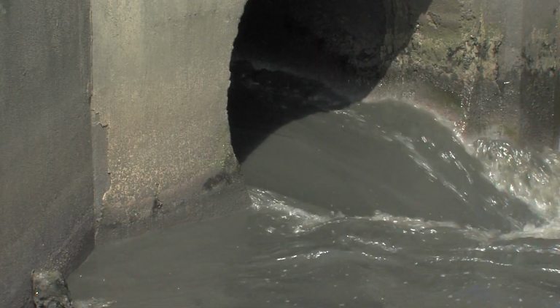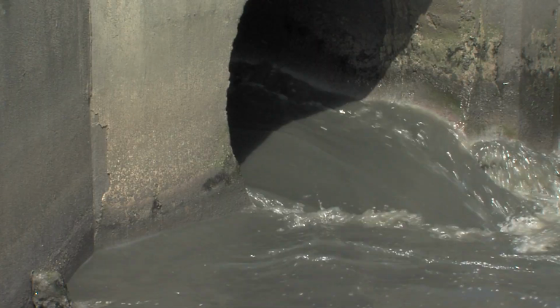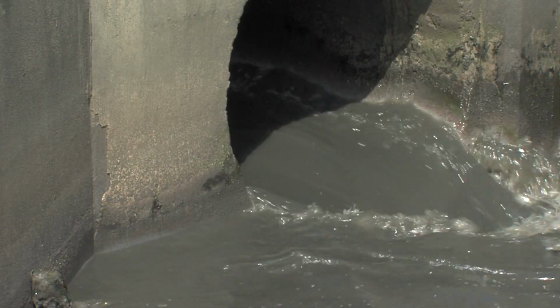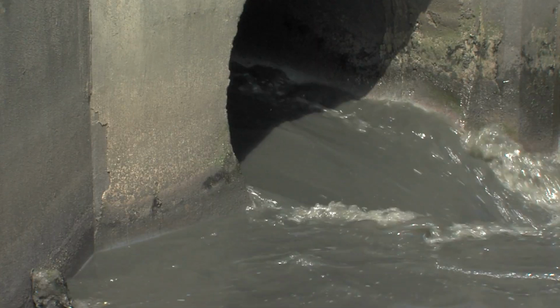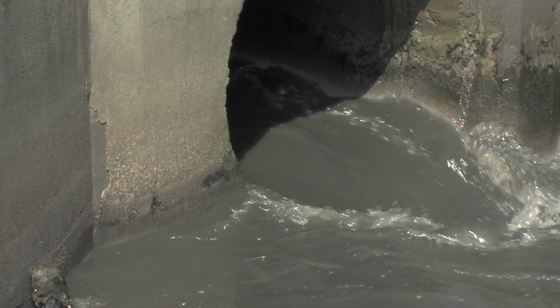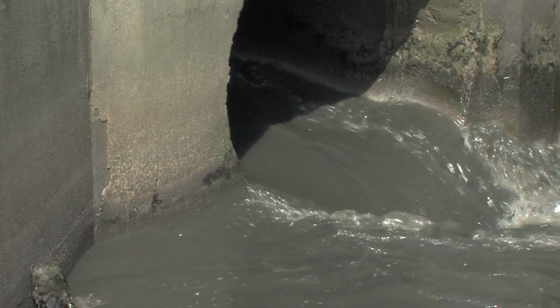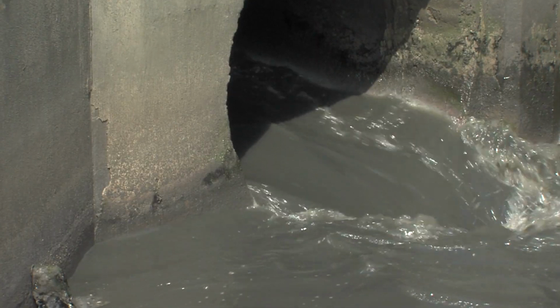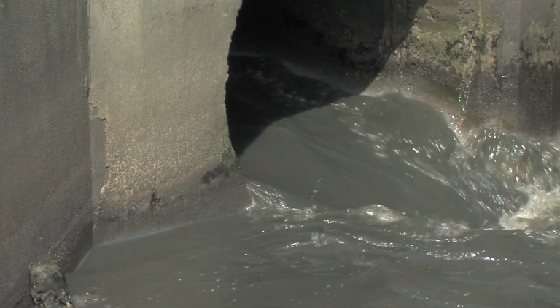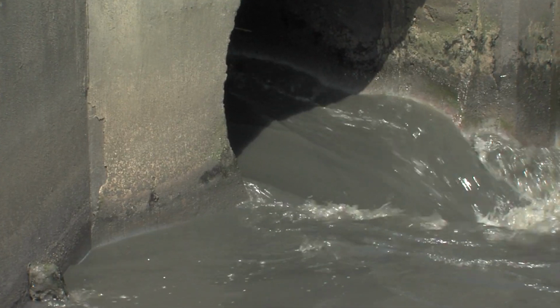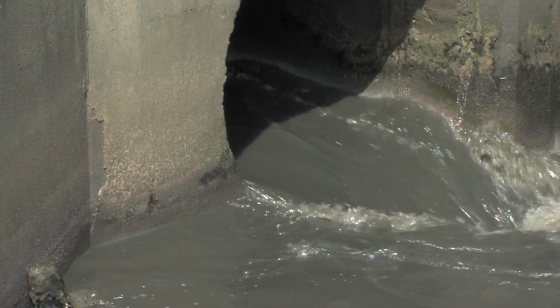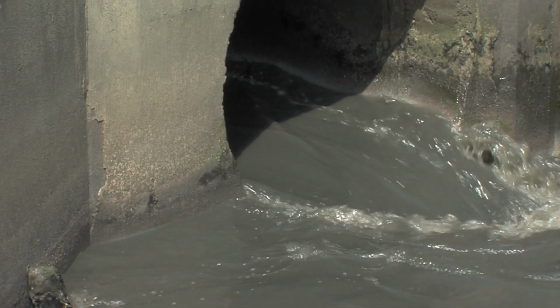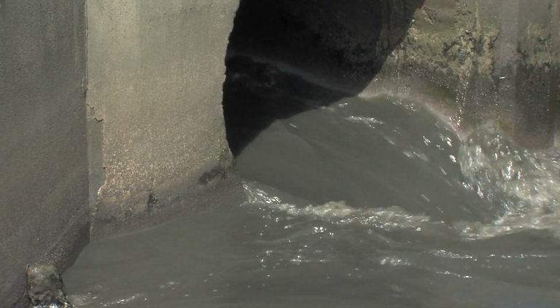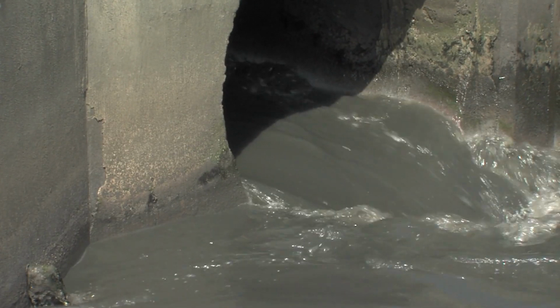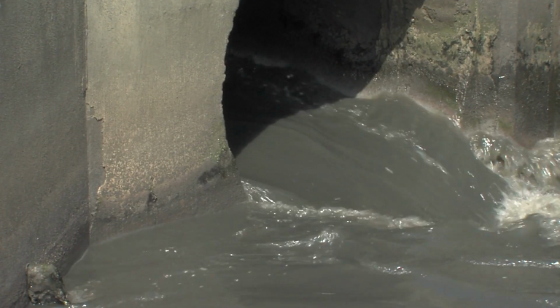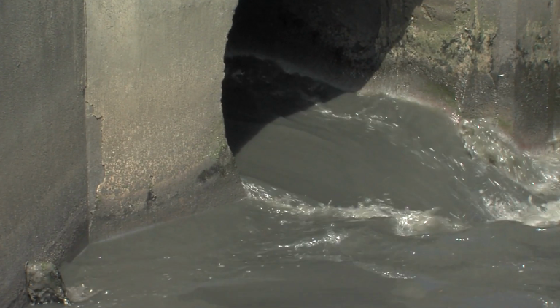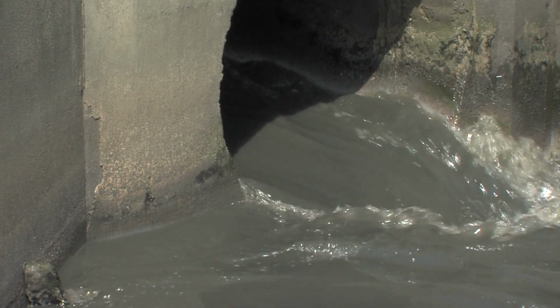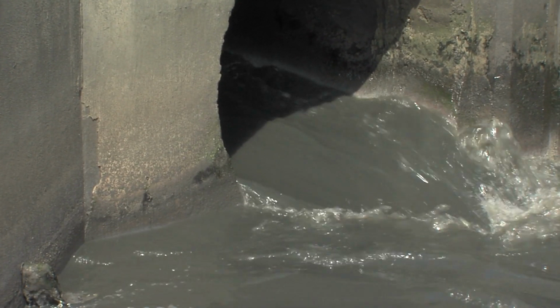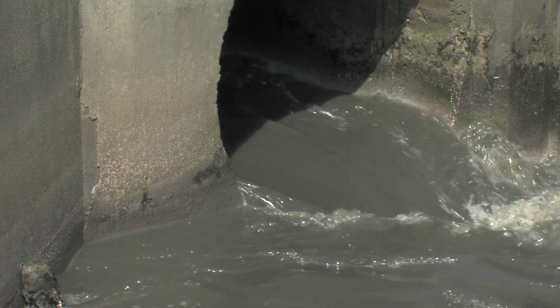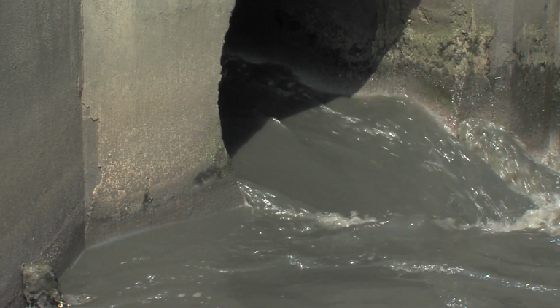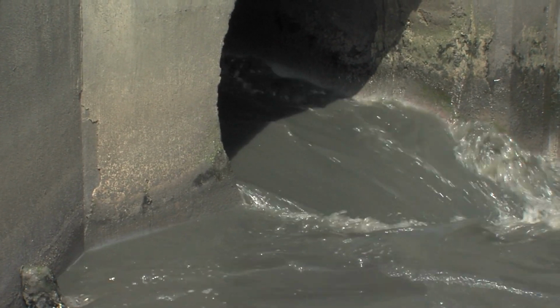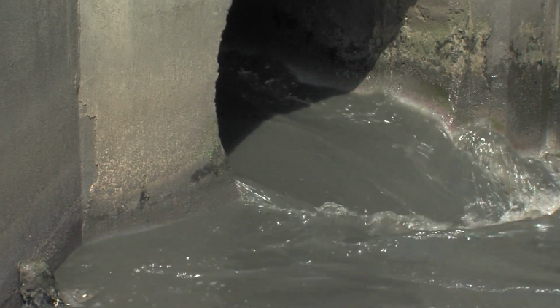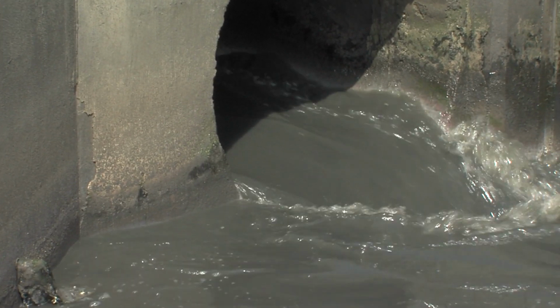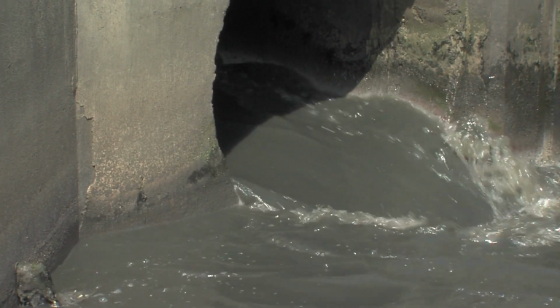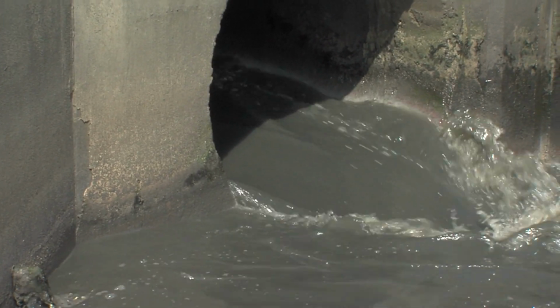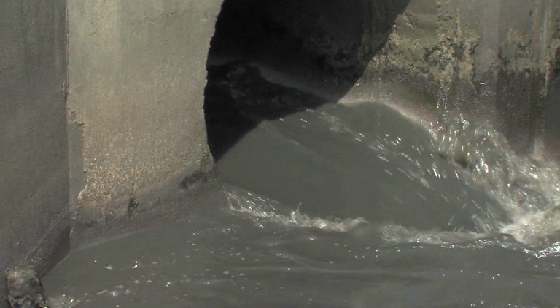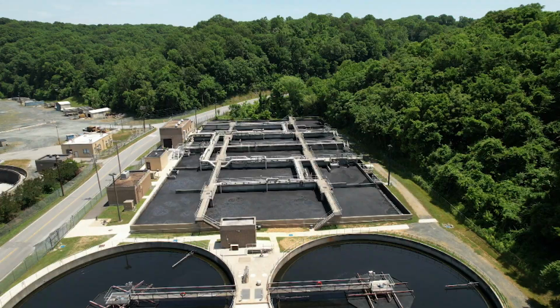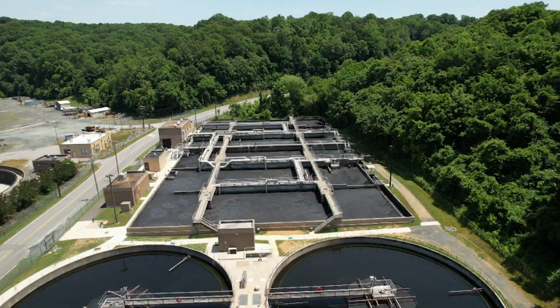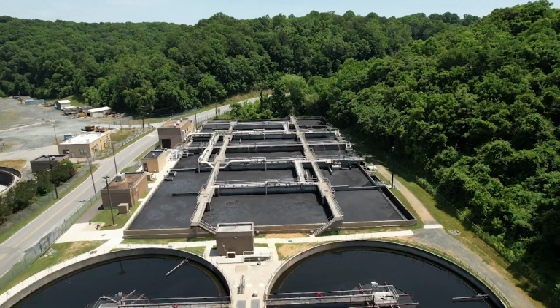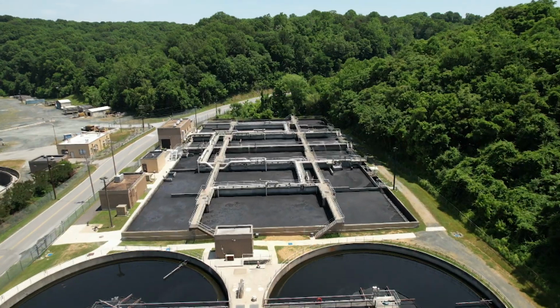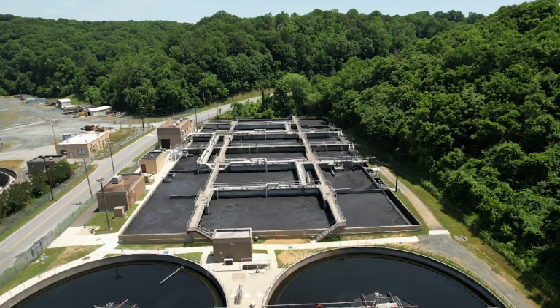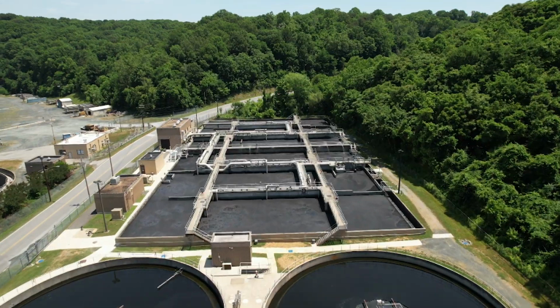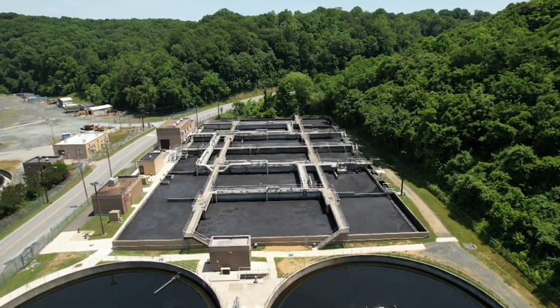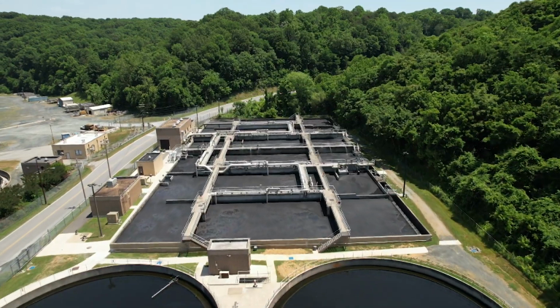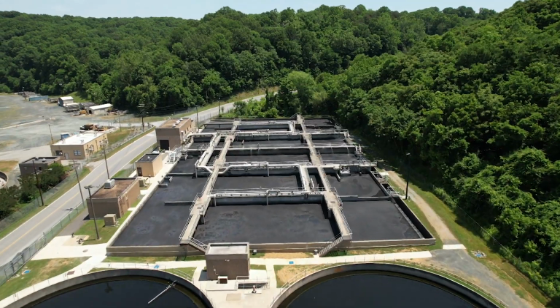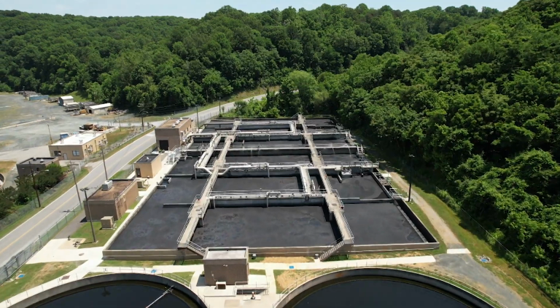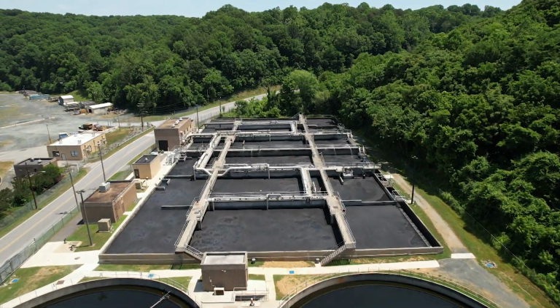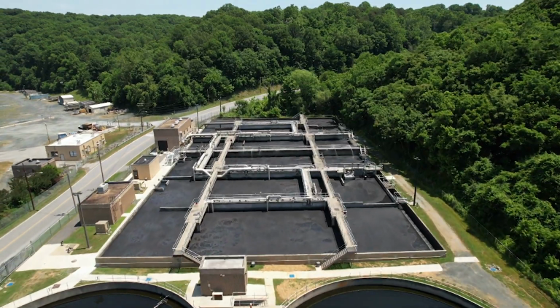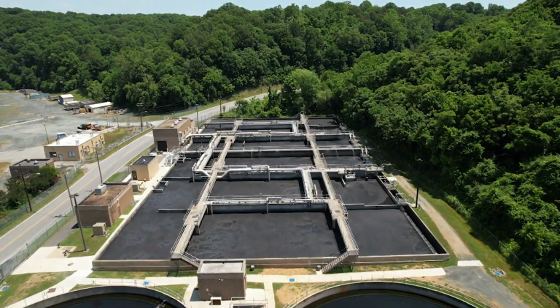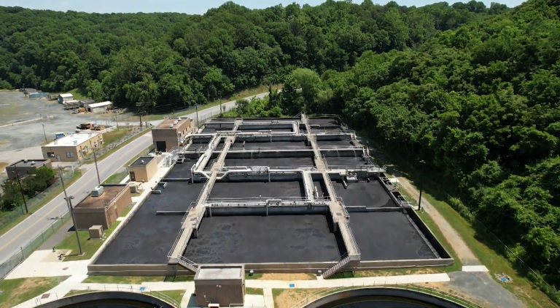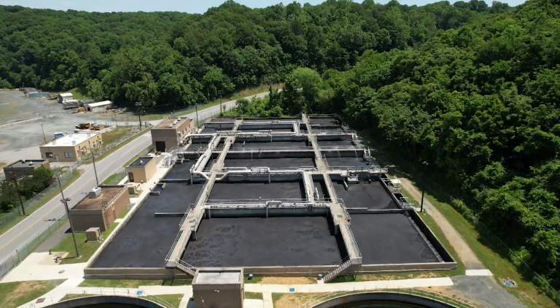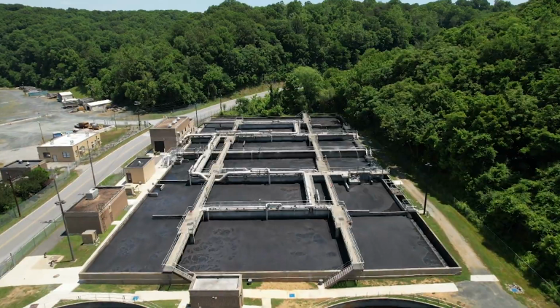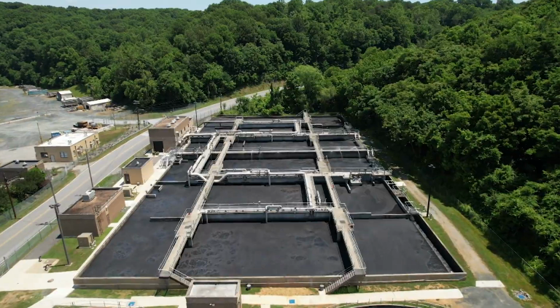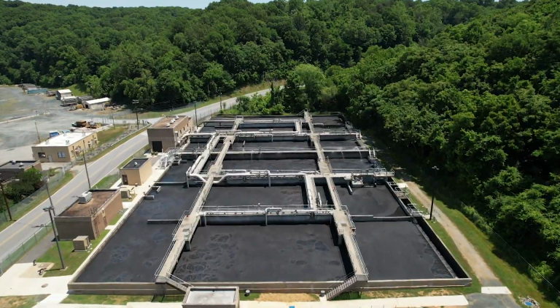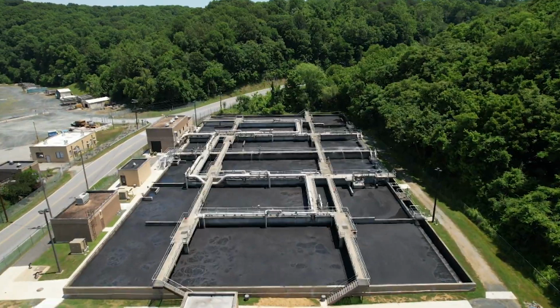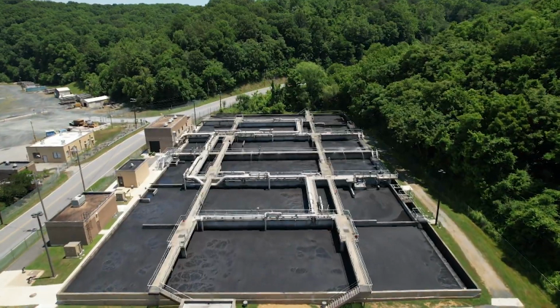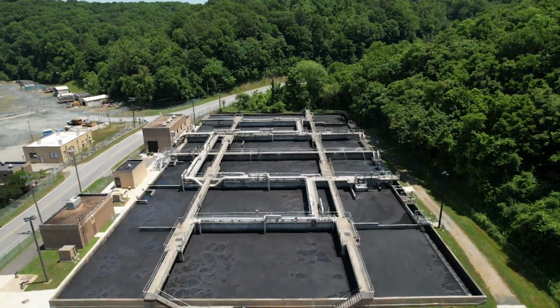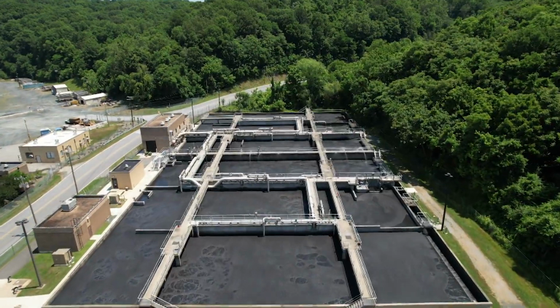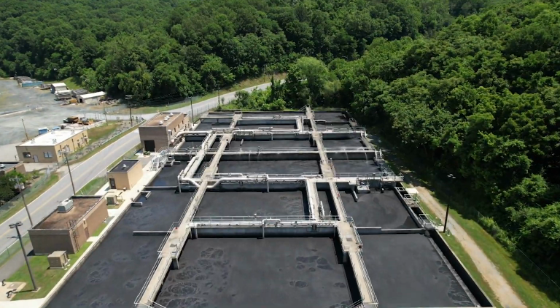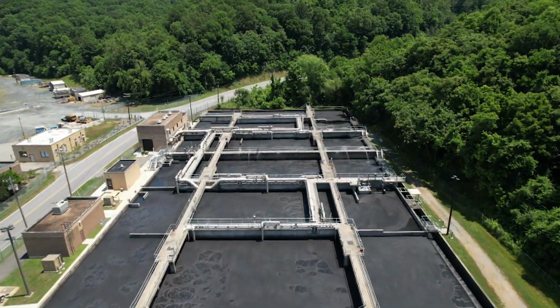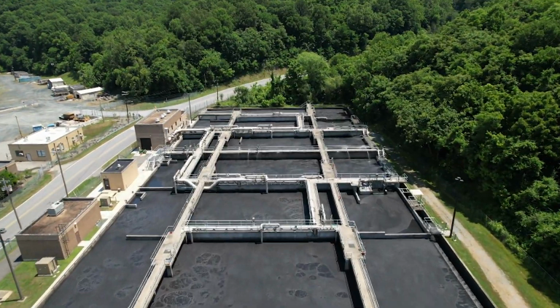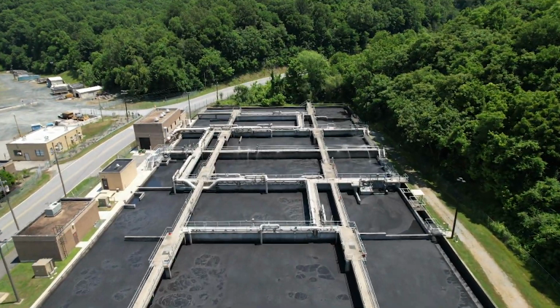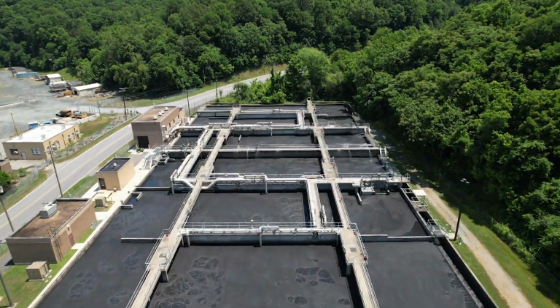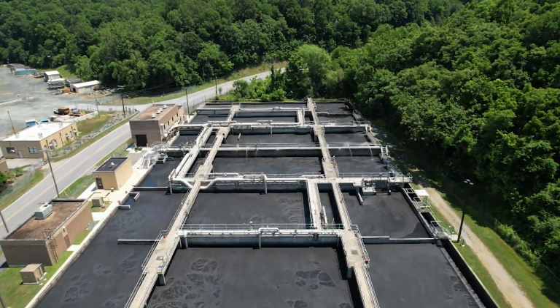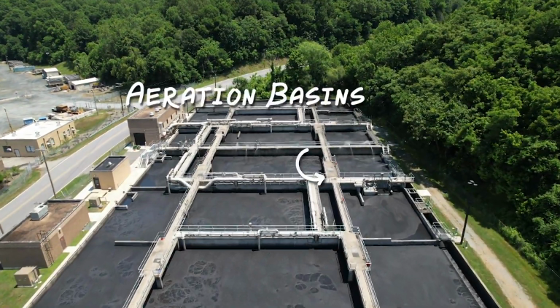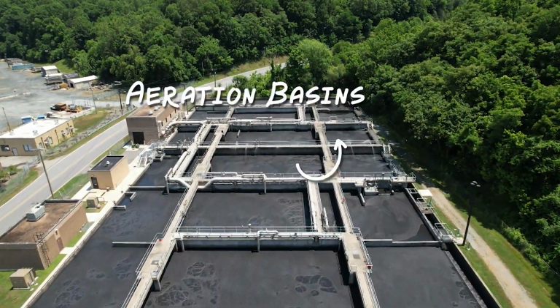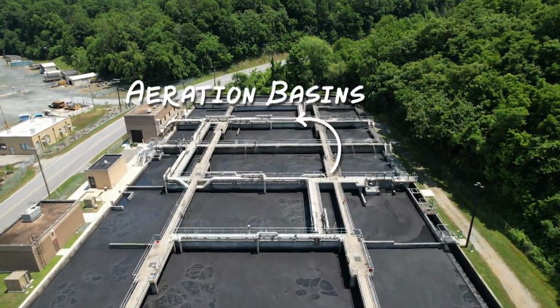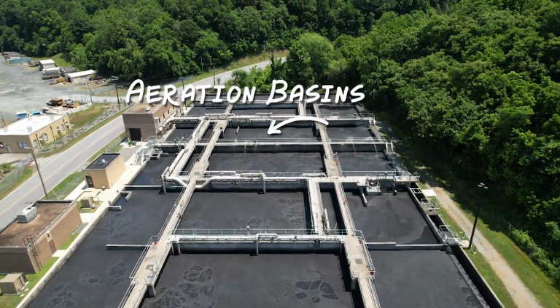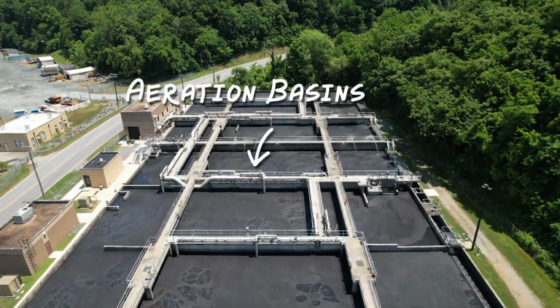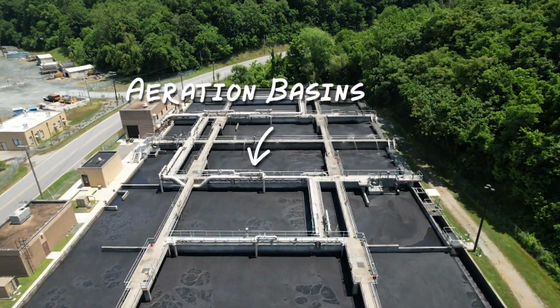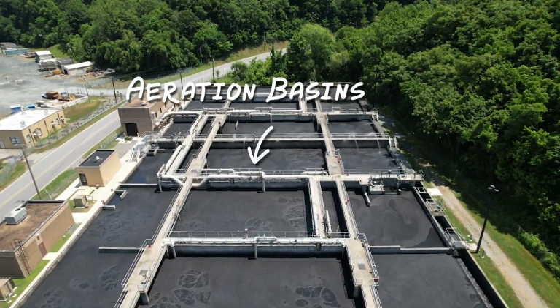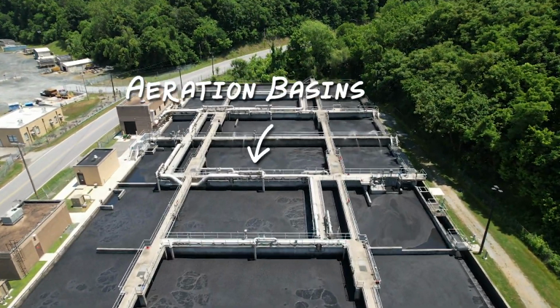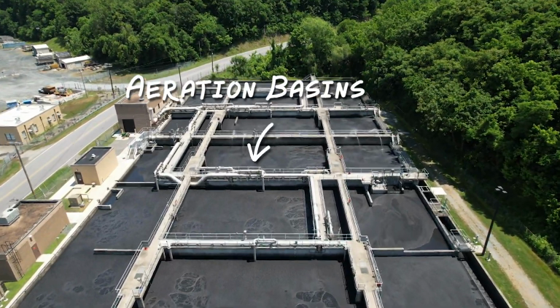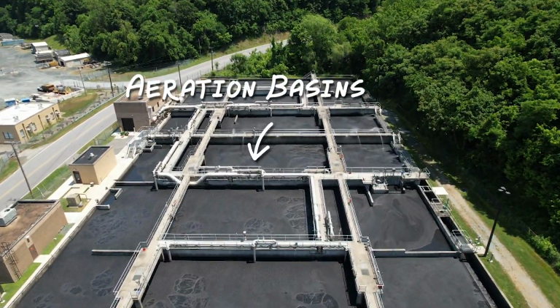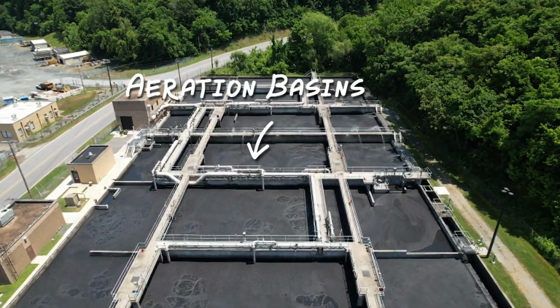The water has about 60% of its gunk cleaned out at this point as it heads over to the next major part of the process, the aeration basins.